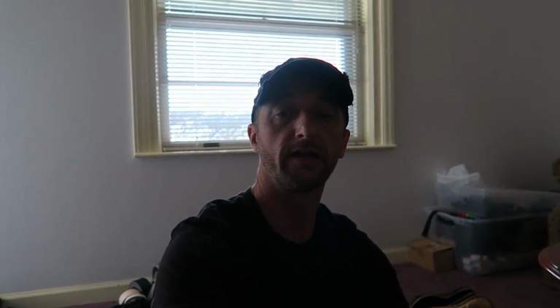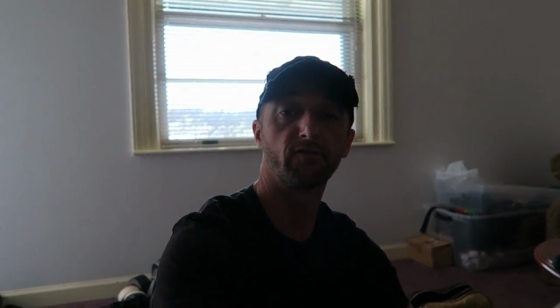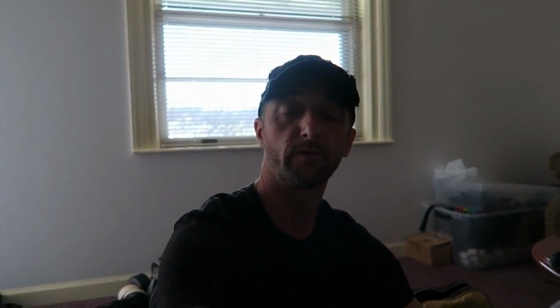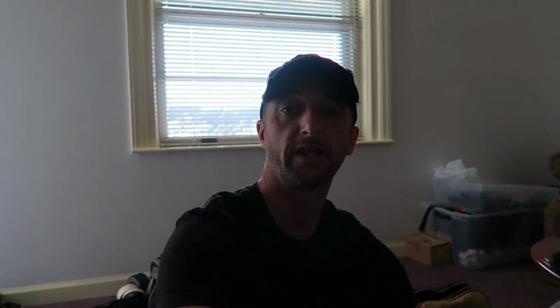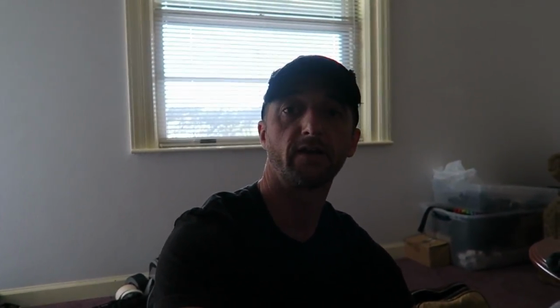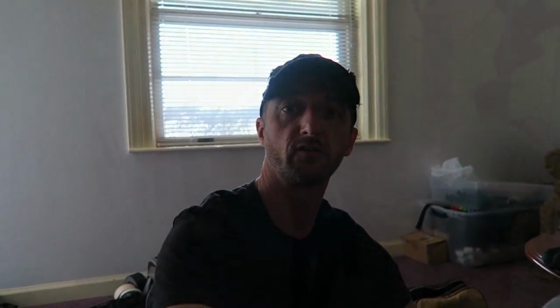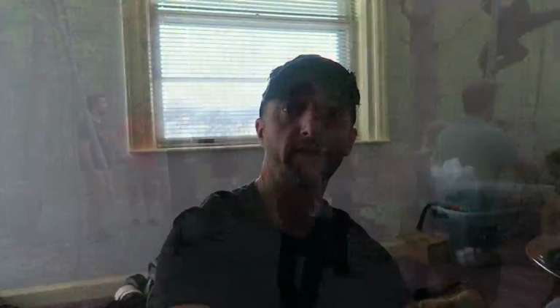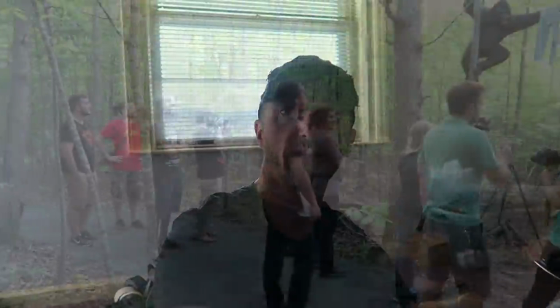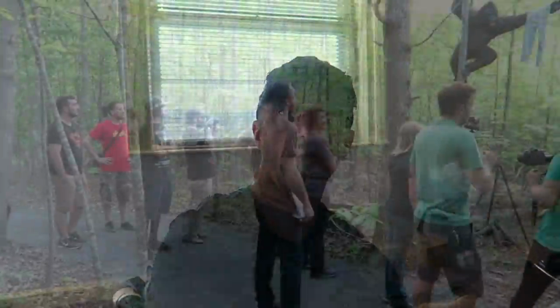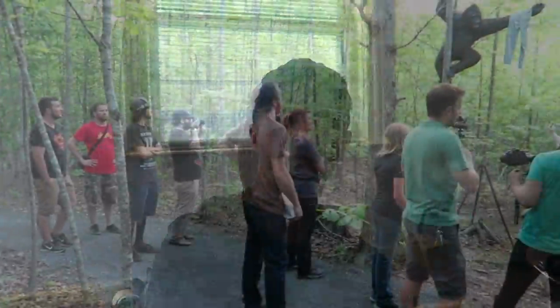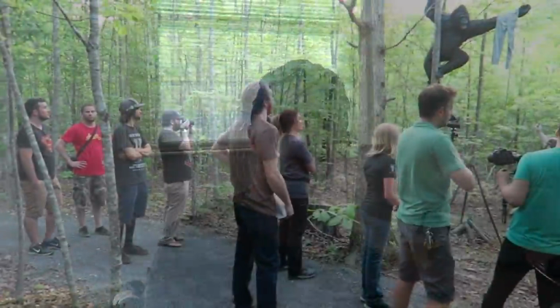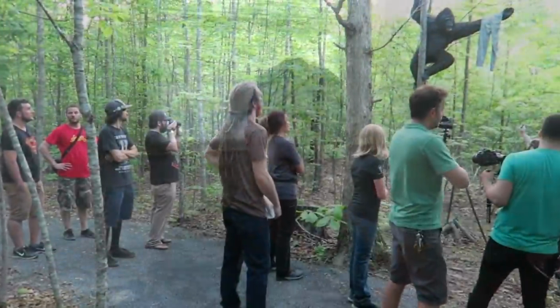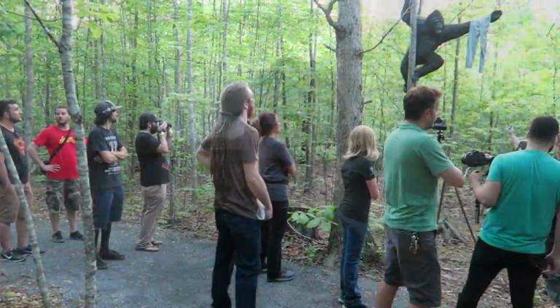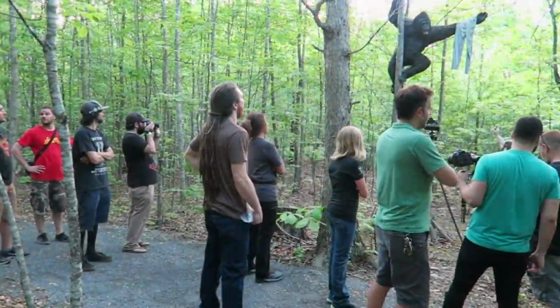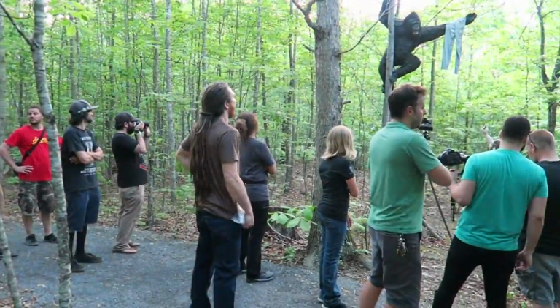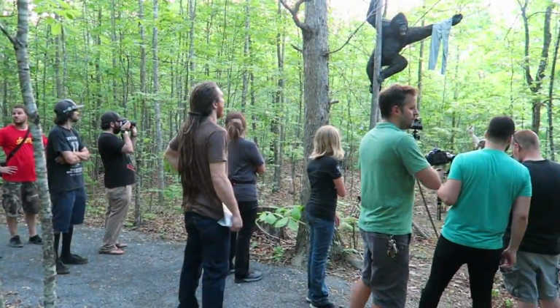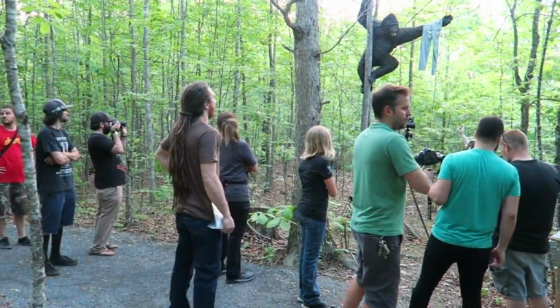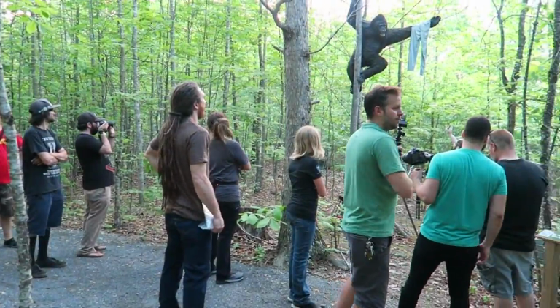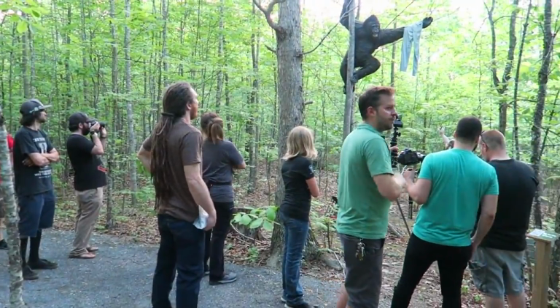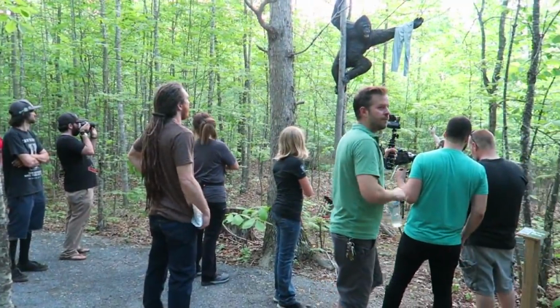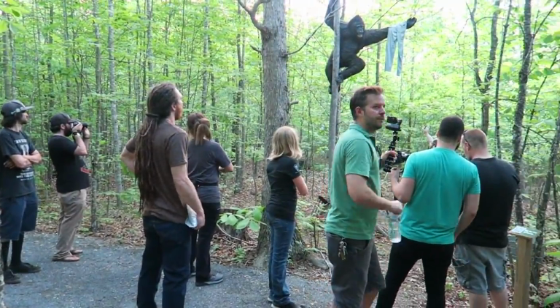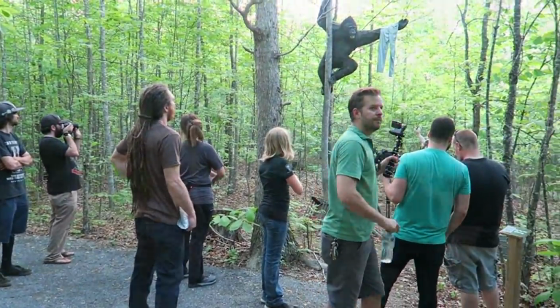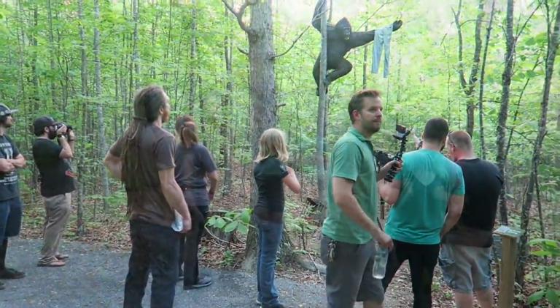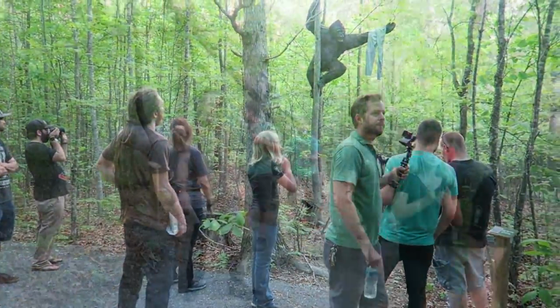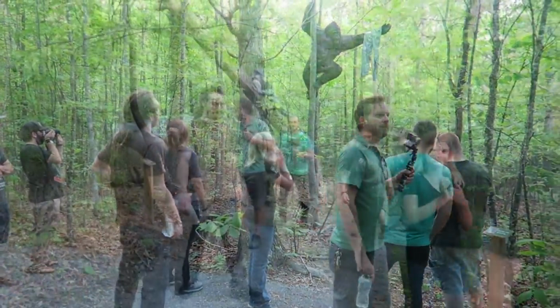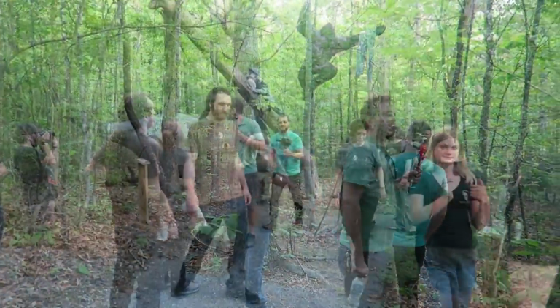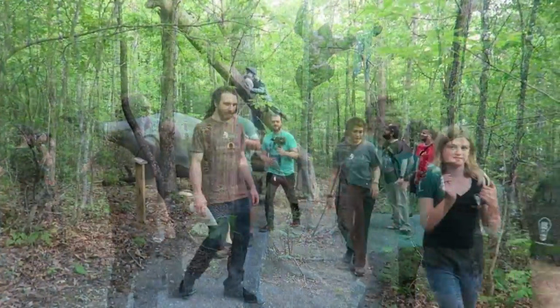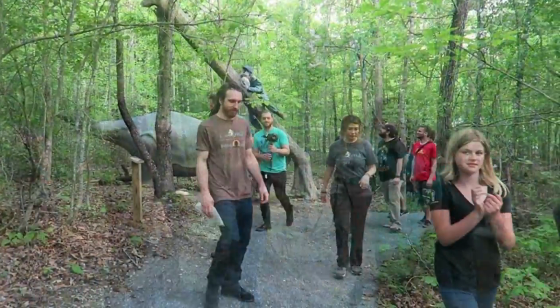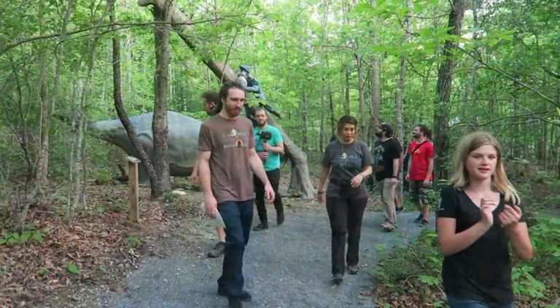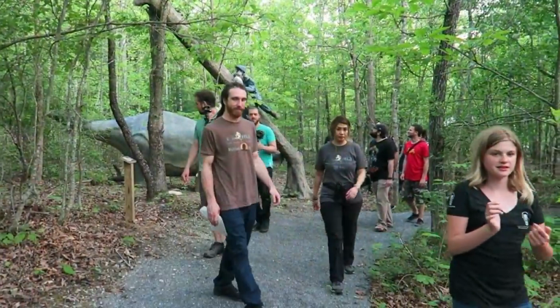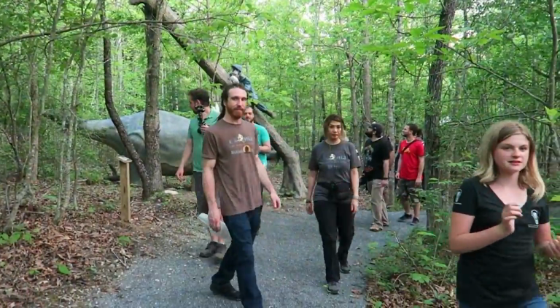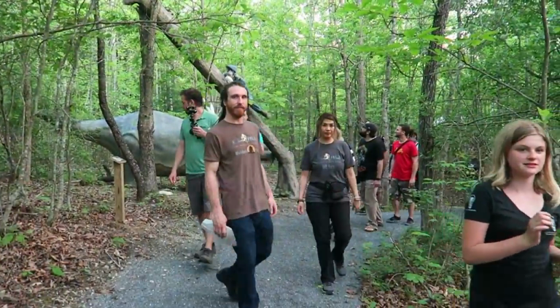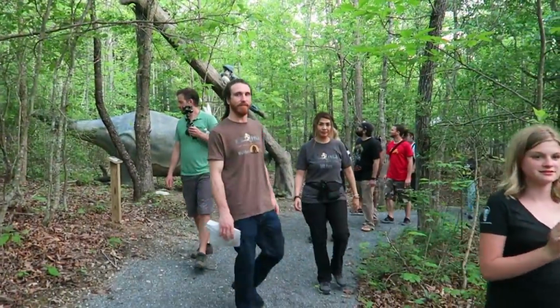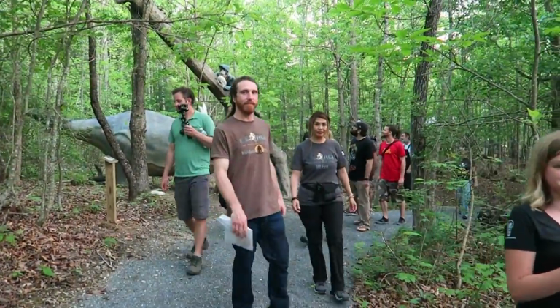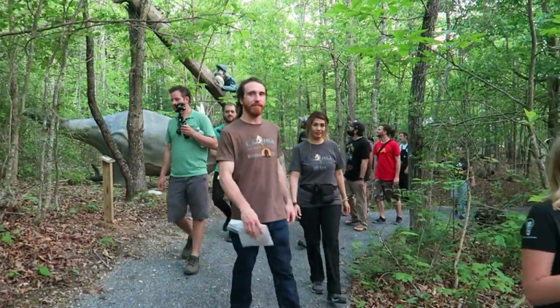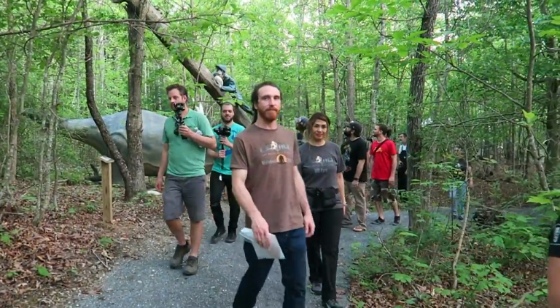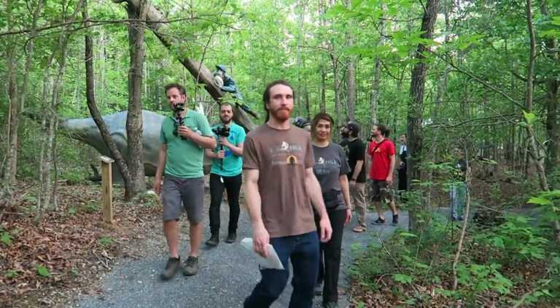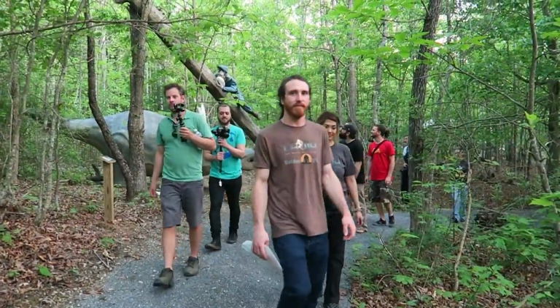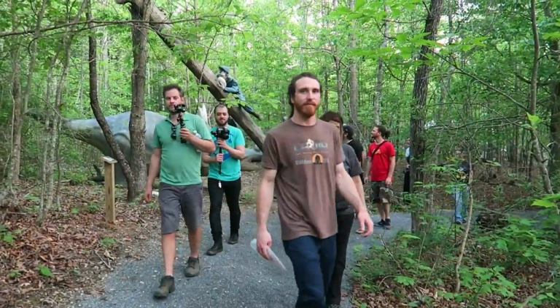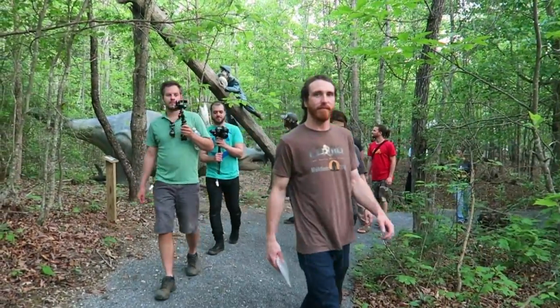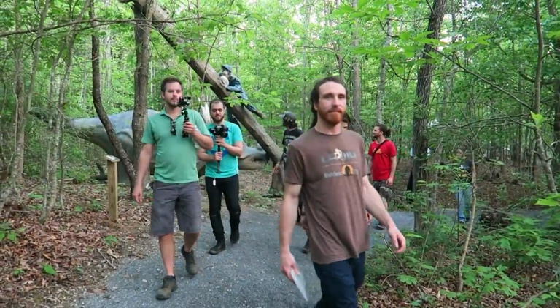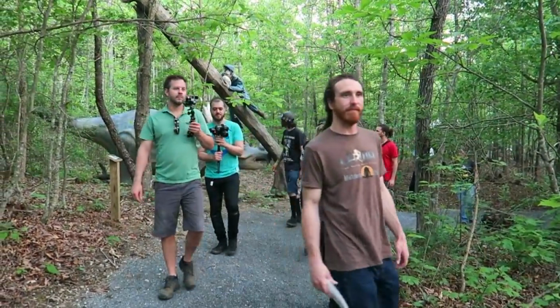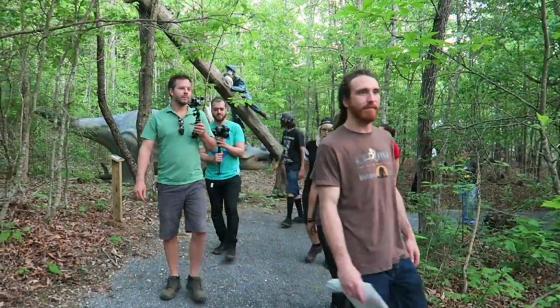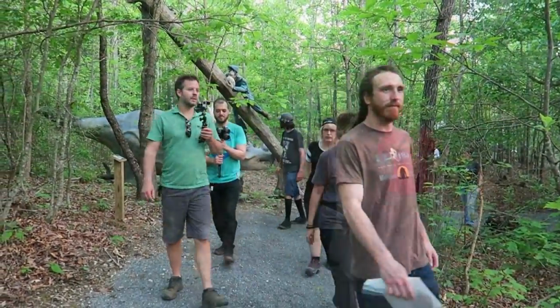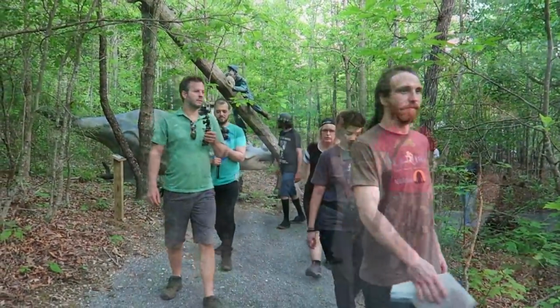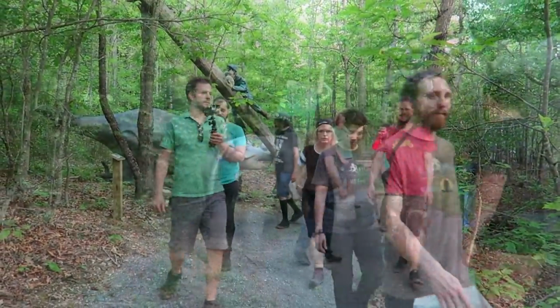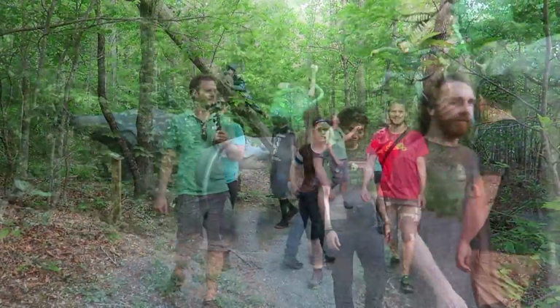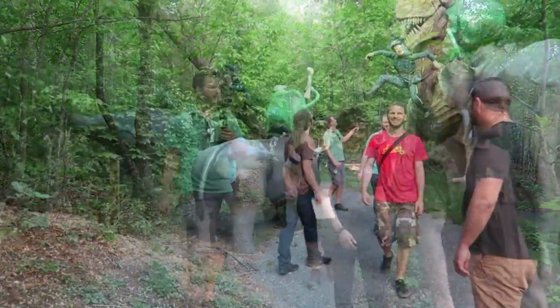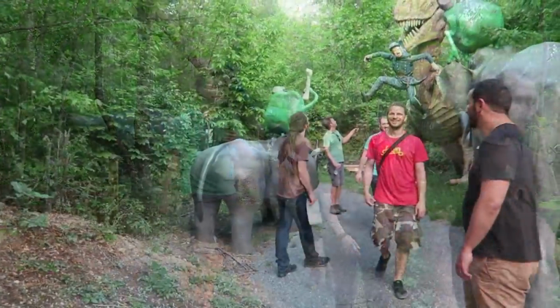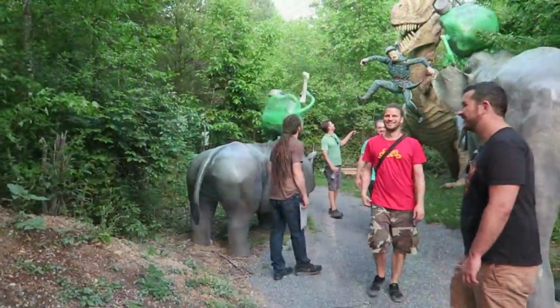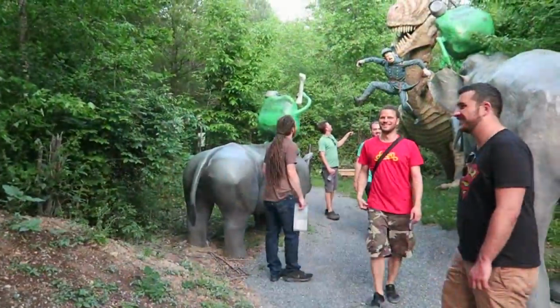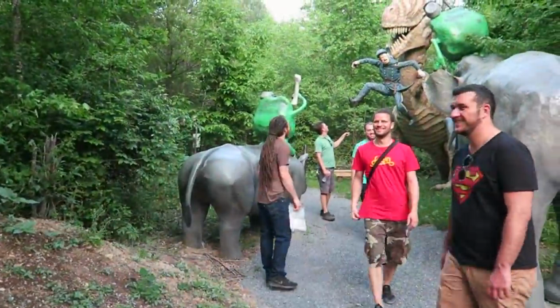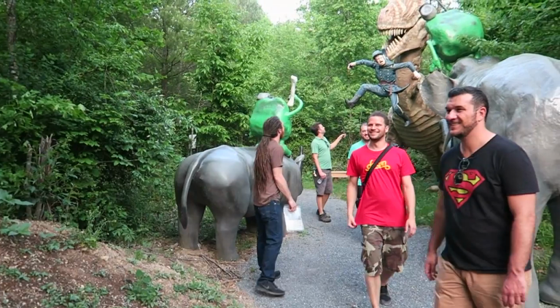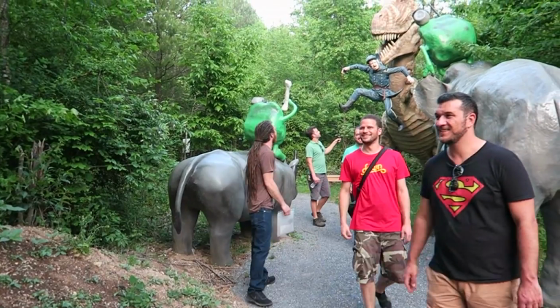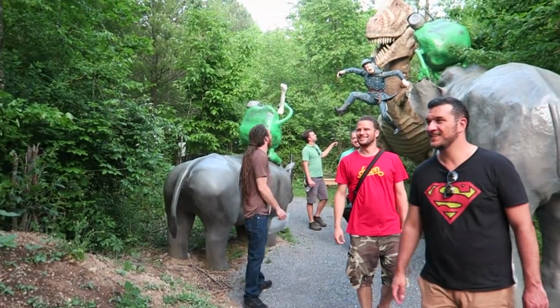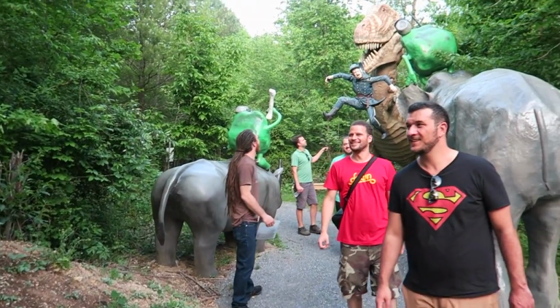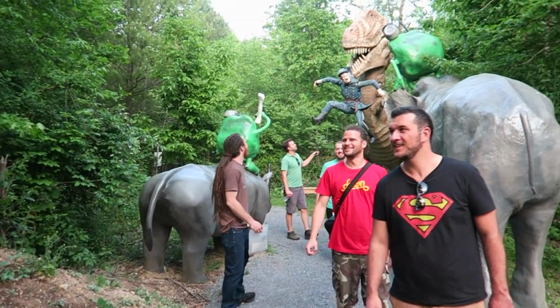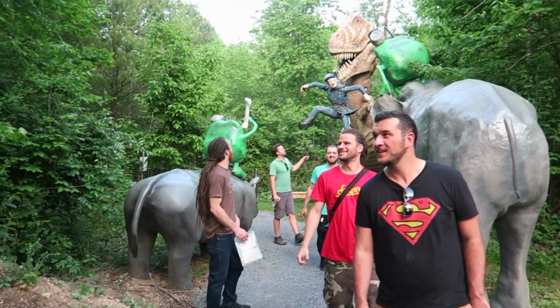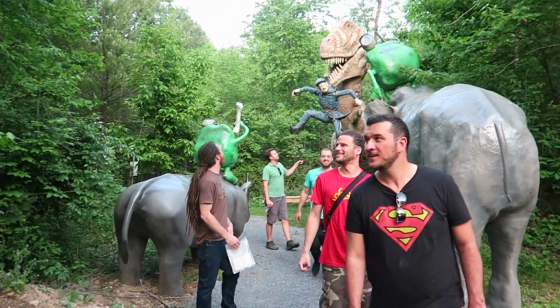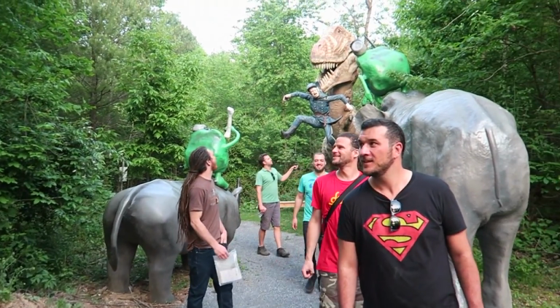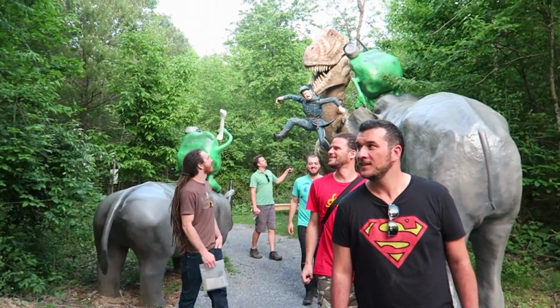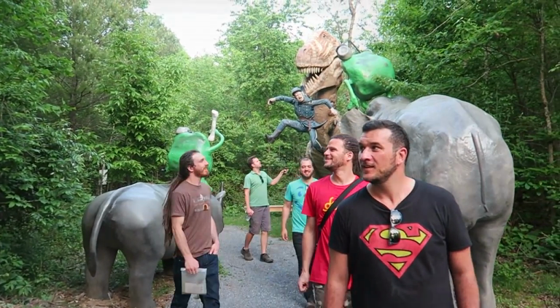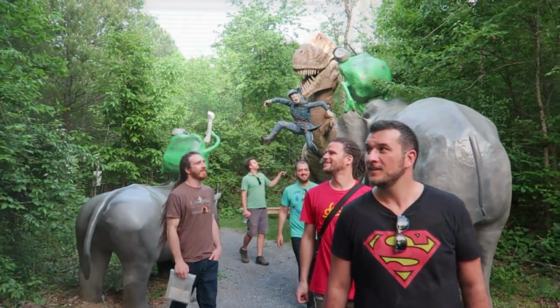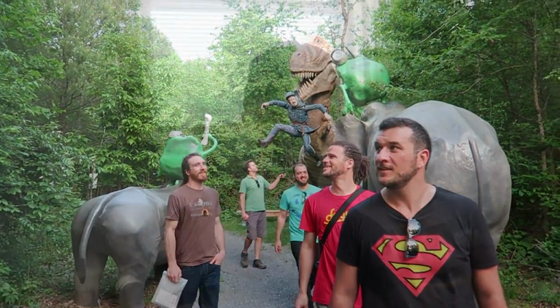I think everybody had a great time at the Dinosaur Kingdom last night. Everybody was just kind of going around, doing their own thing, making their own images, and it worked out really well.